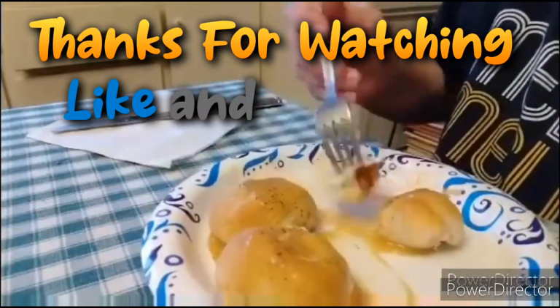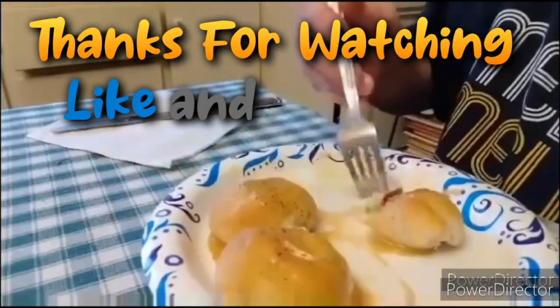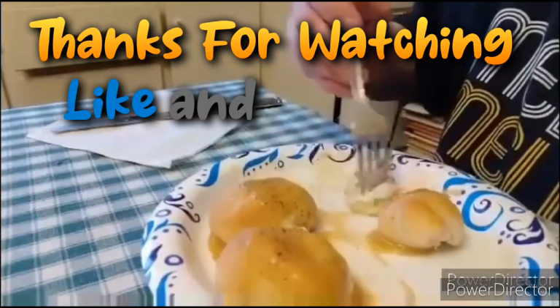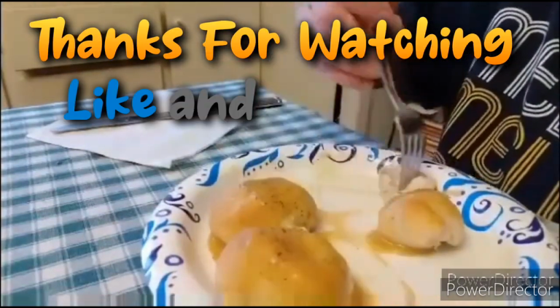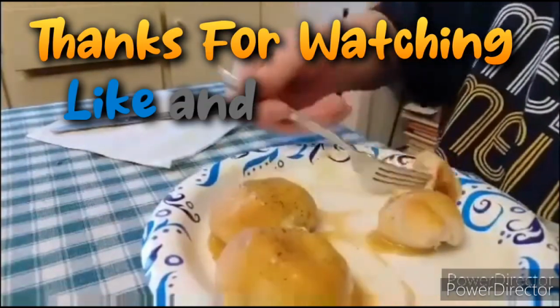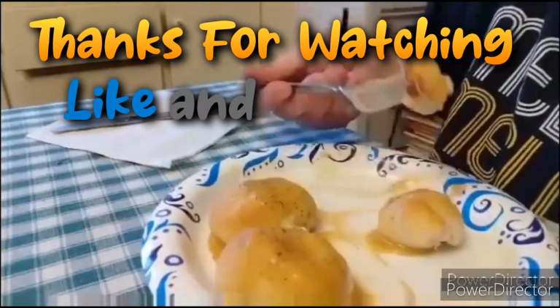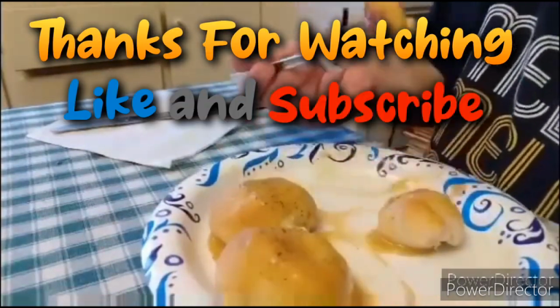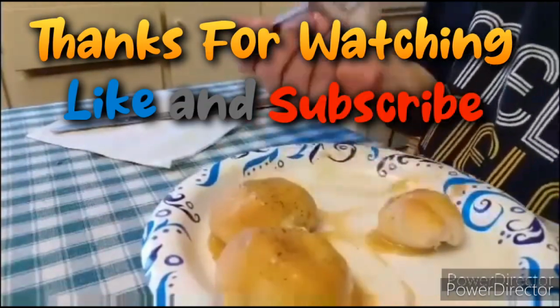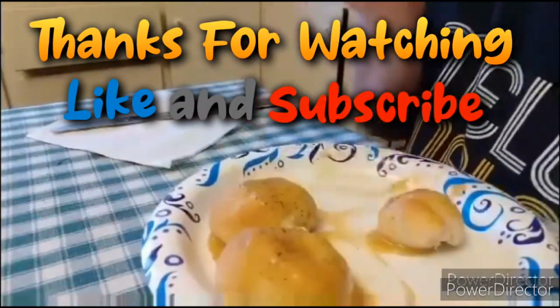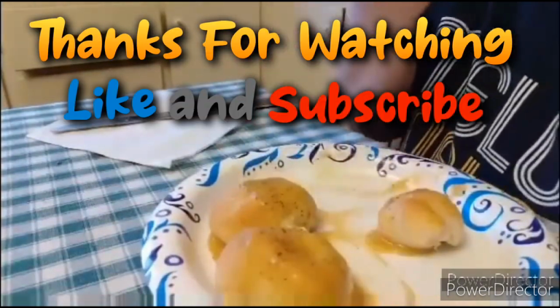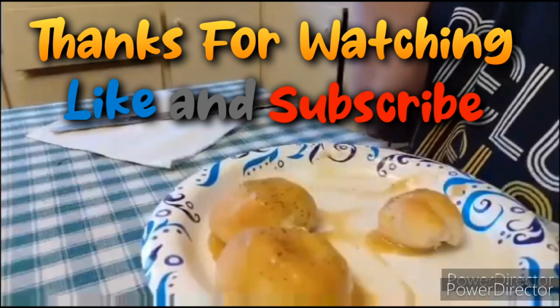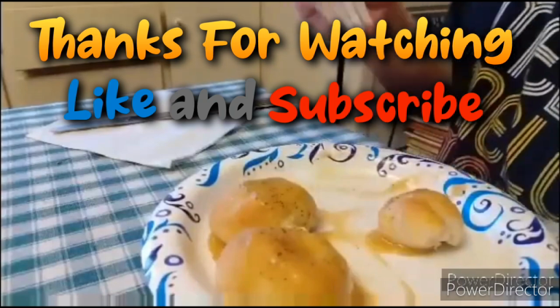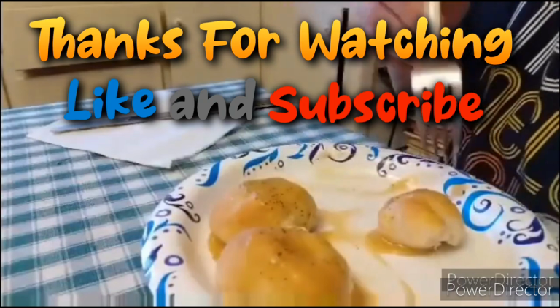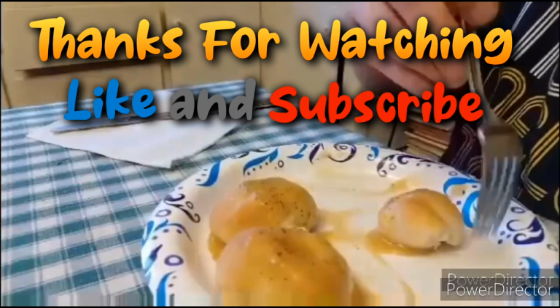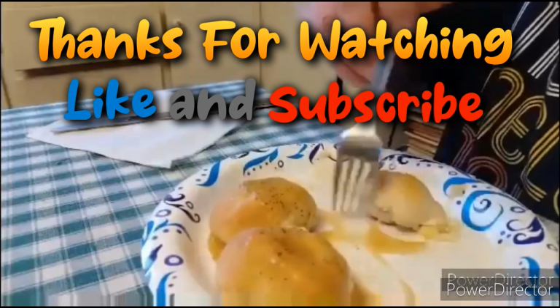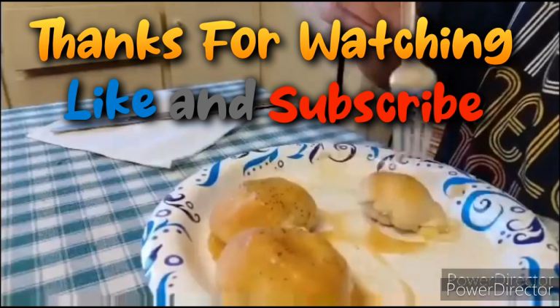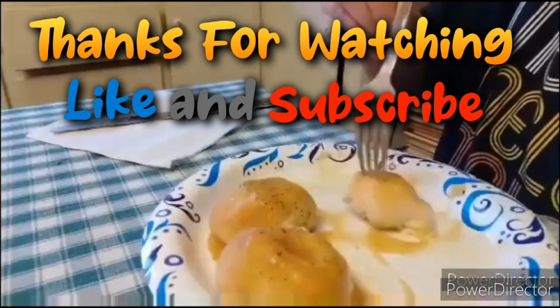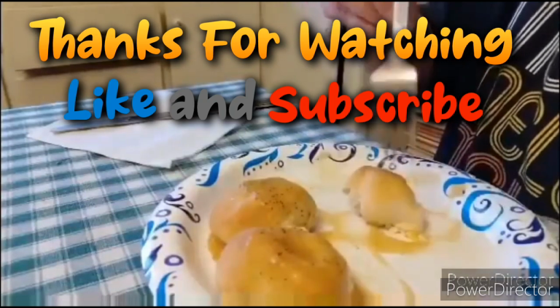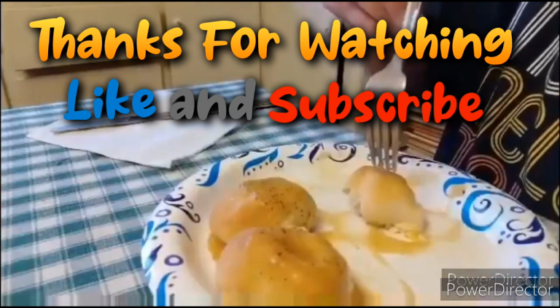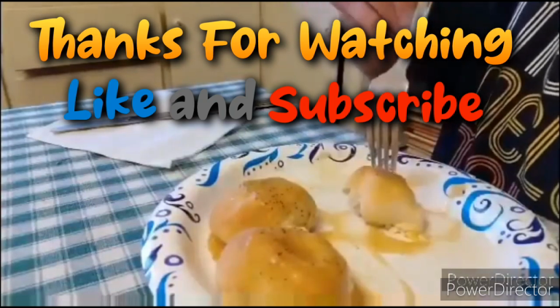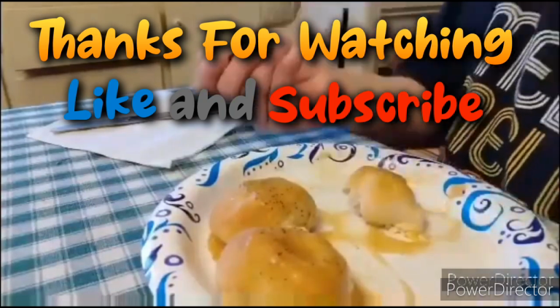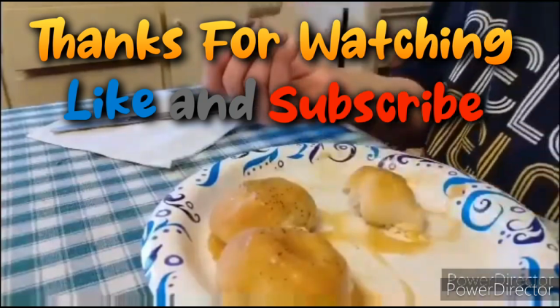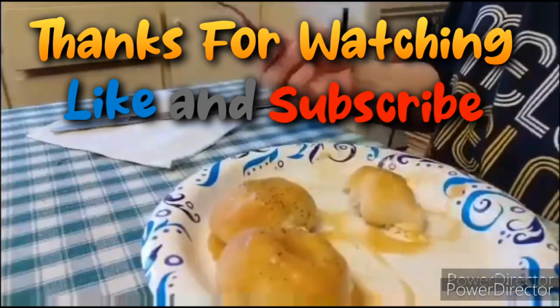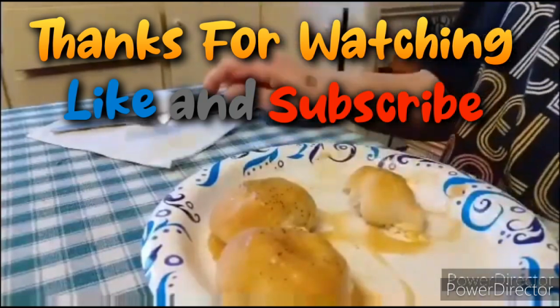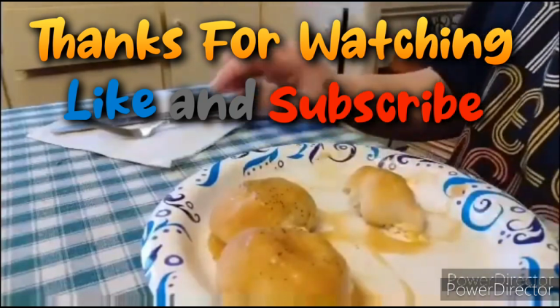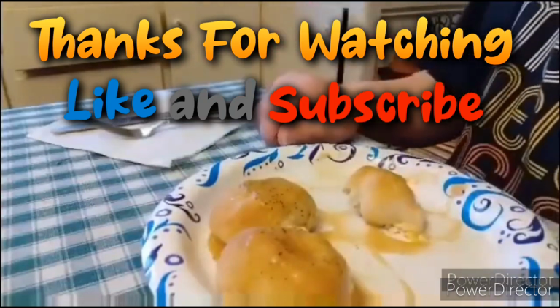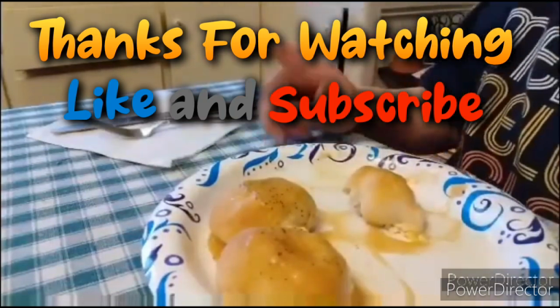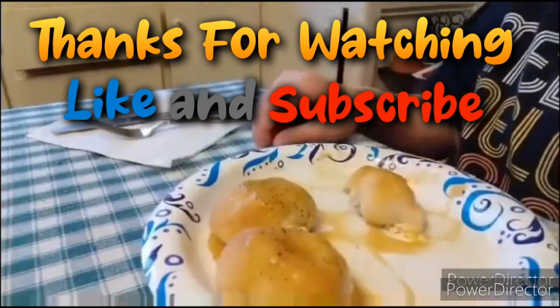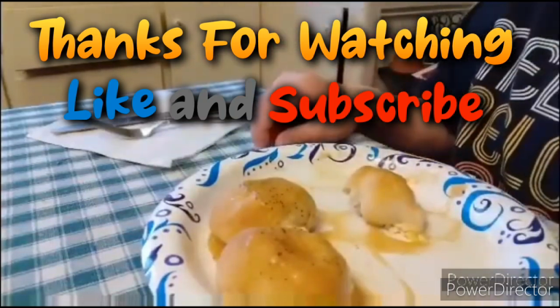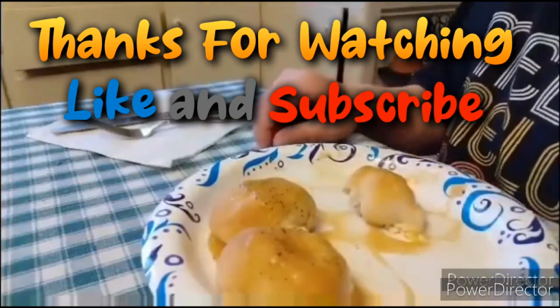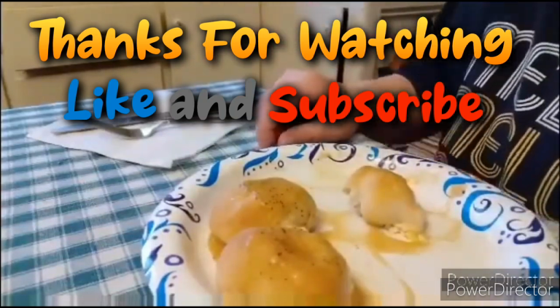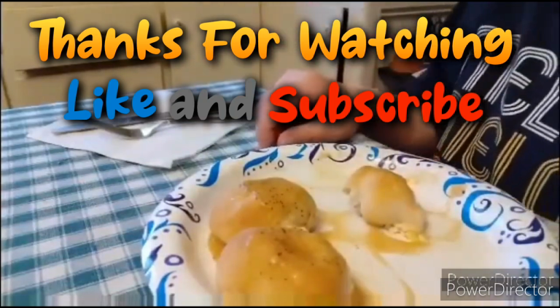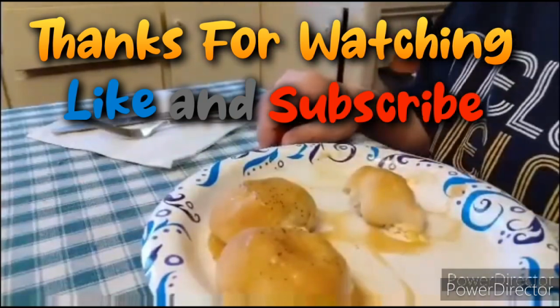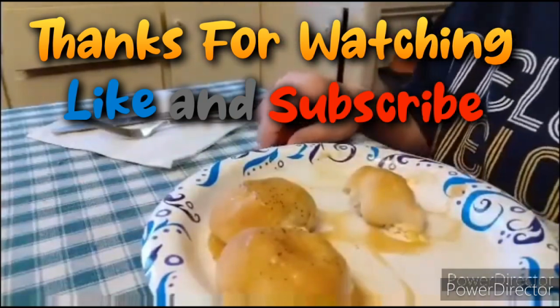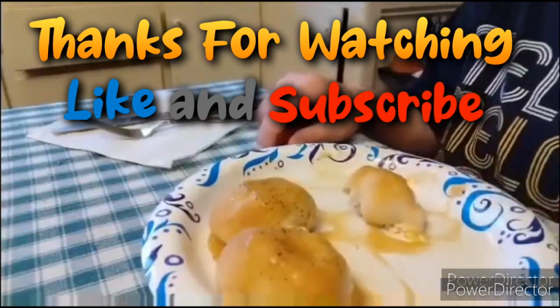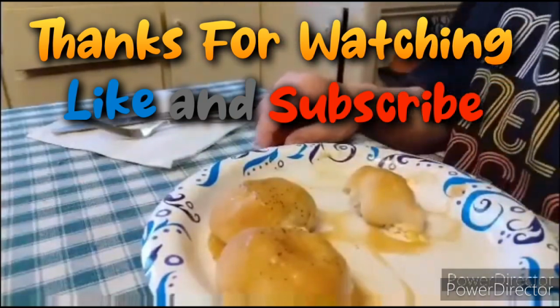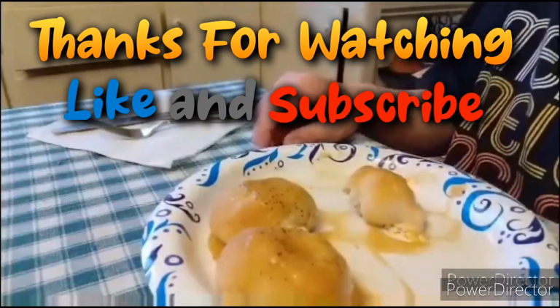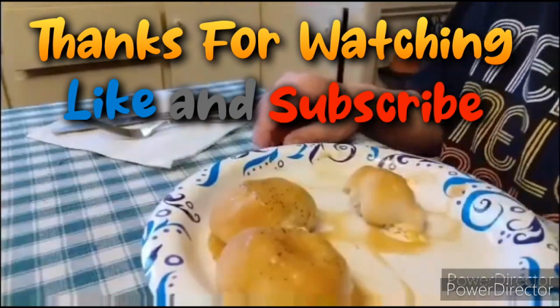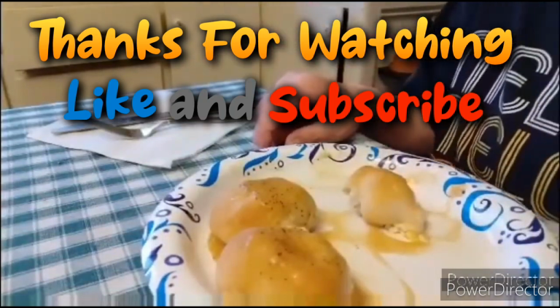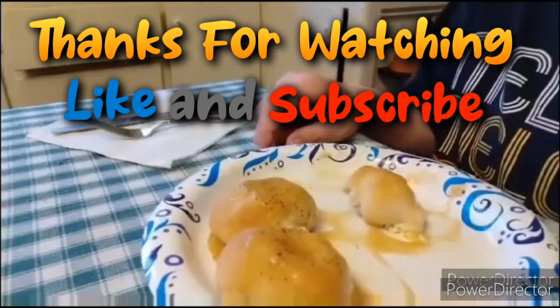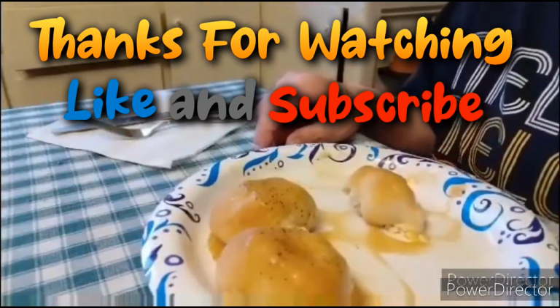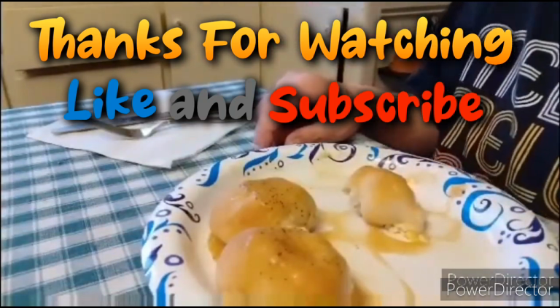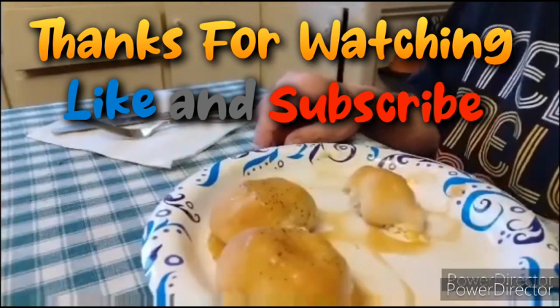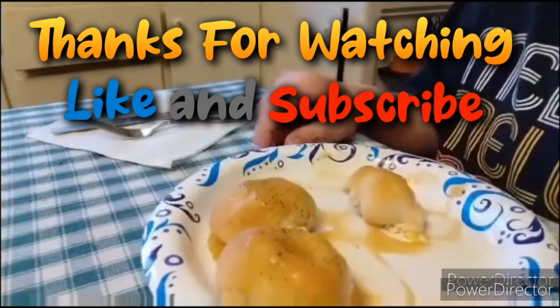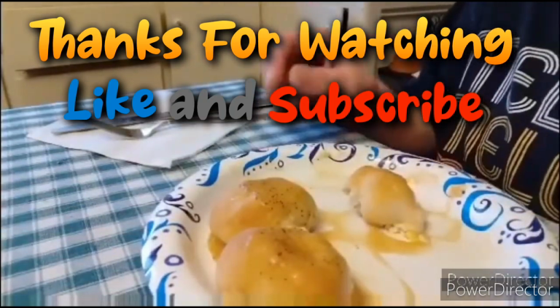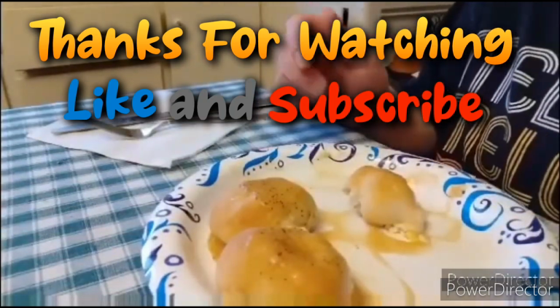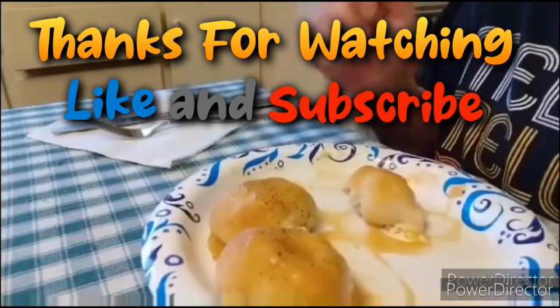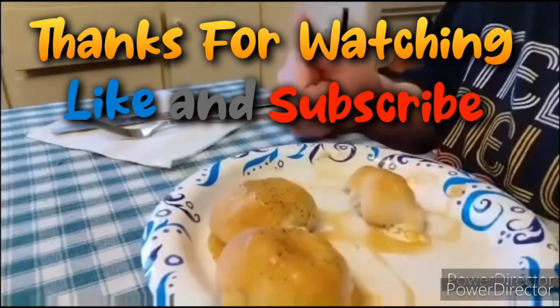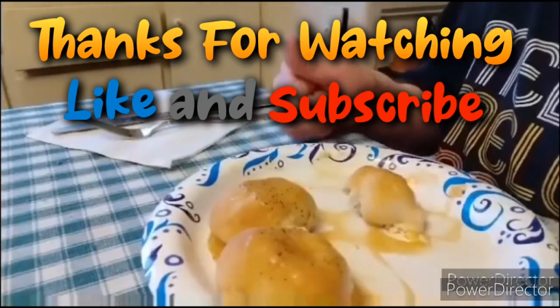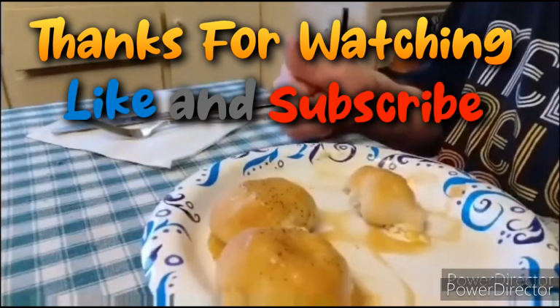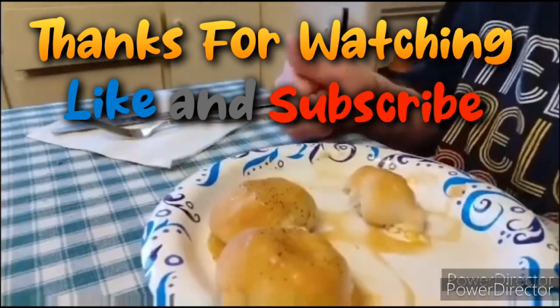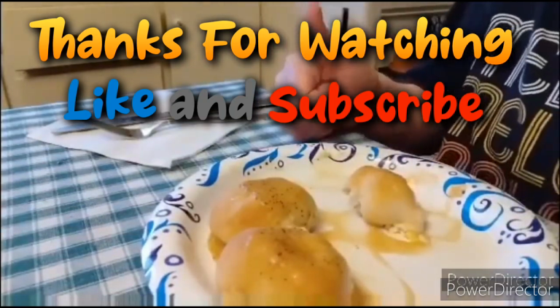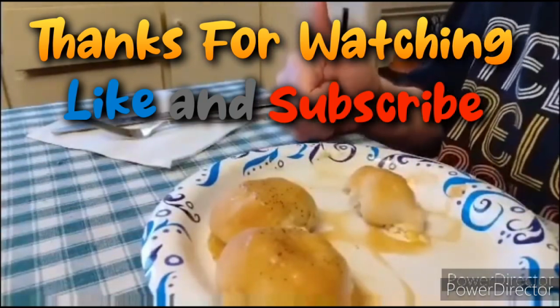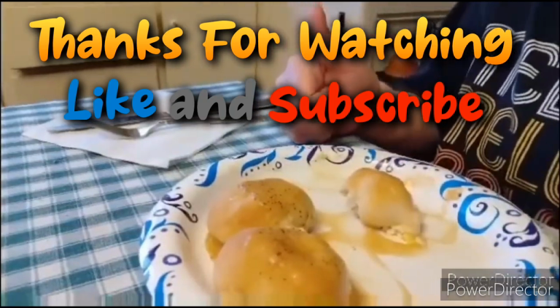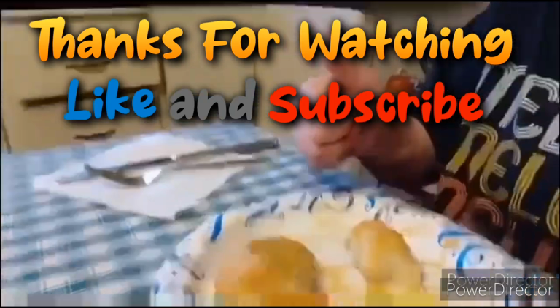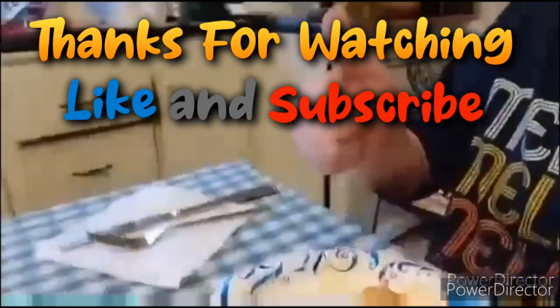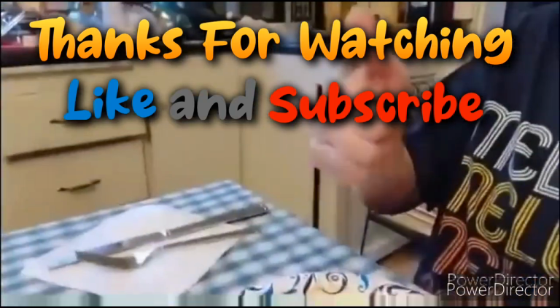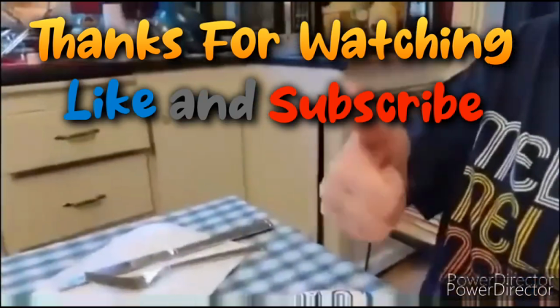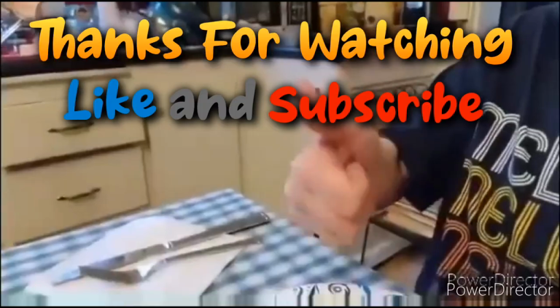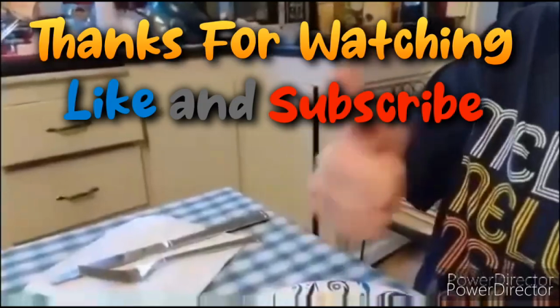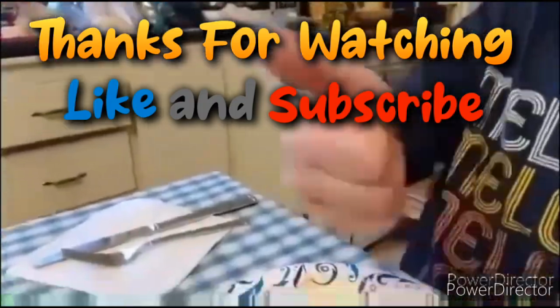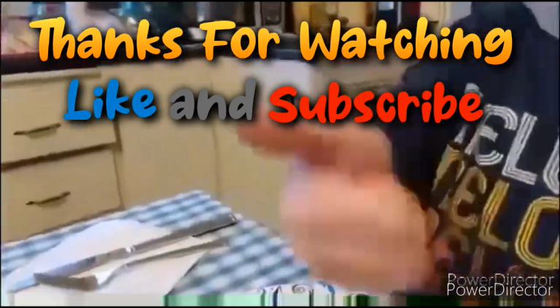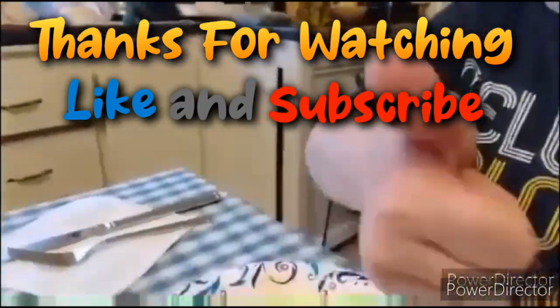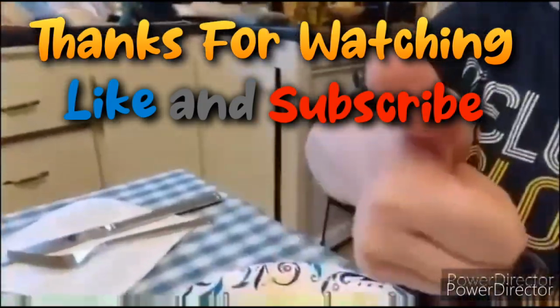So thanks for watching. Like and subscribe. And don't forget — just don't forget.